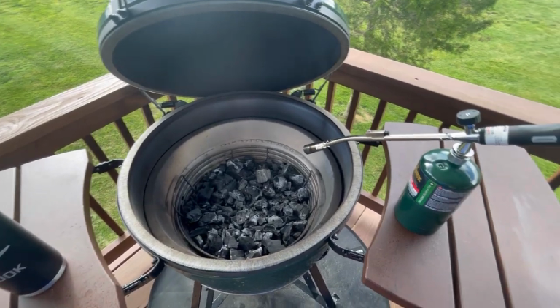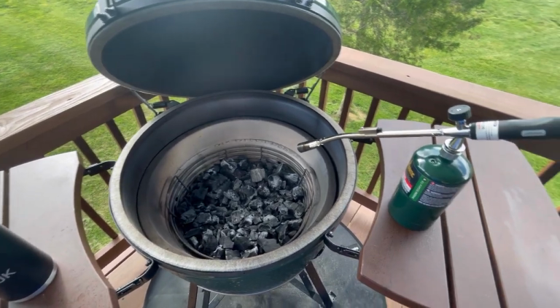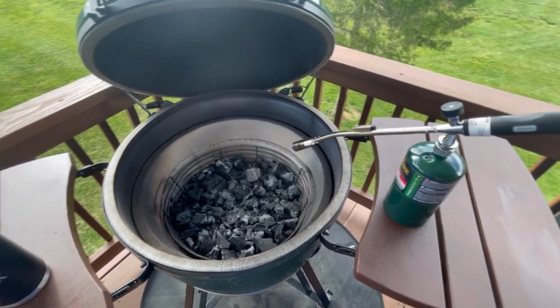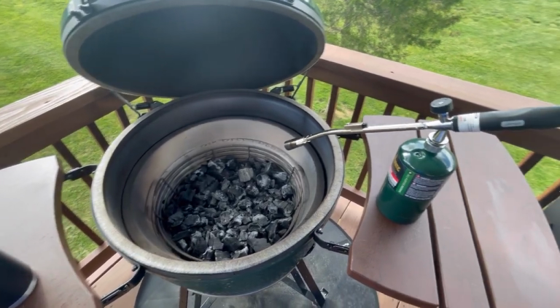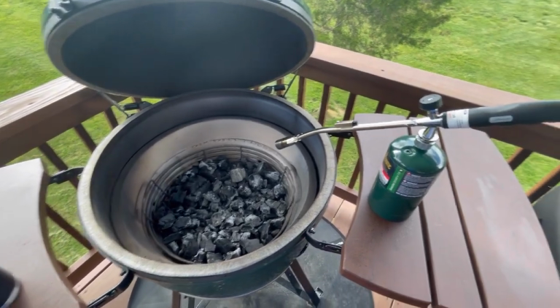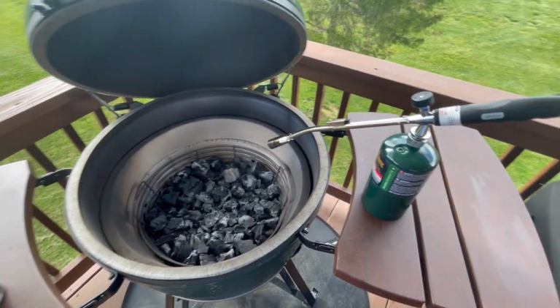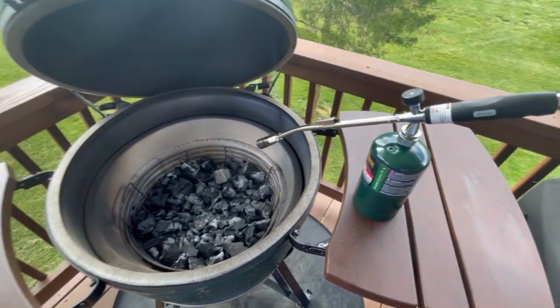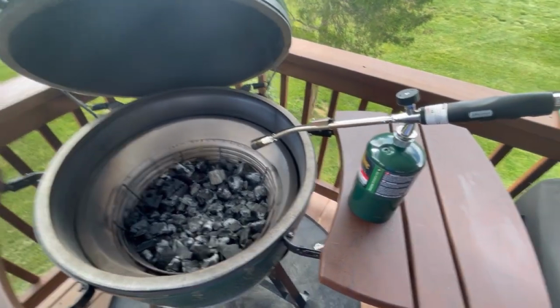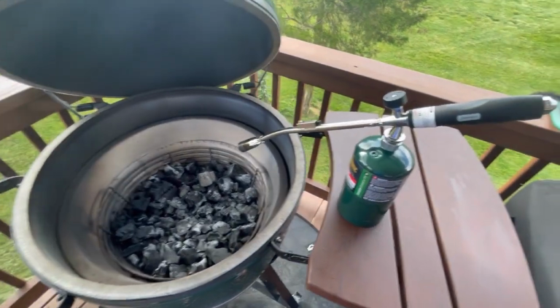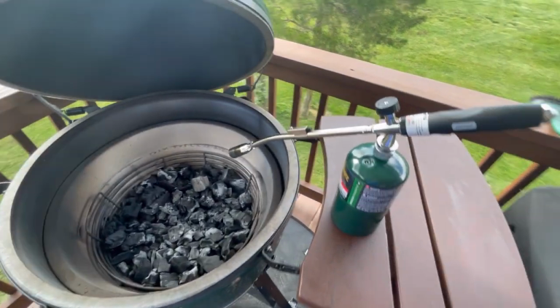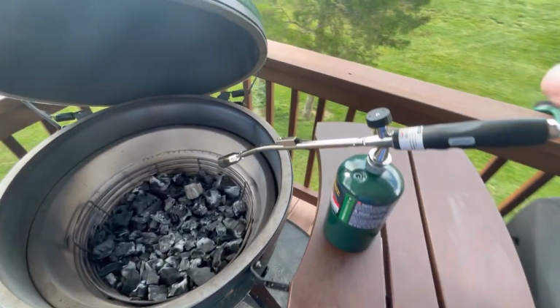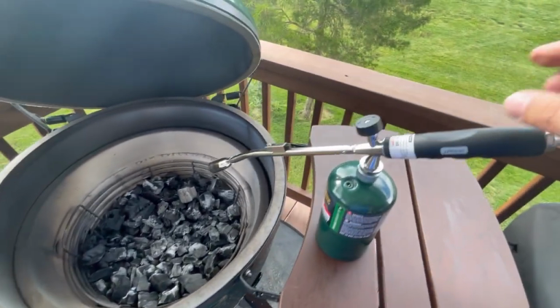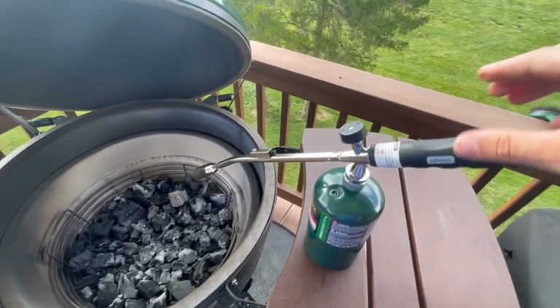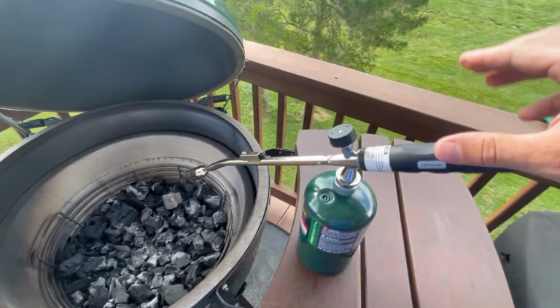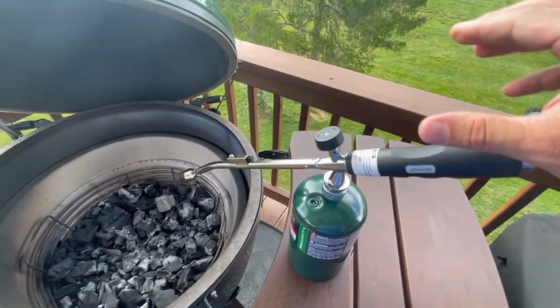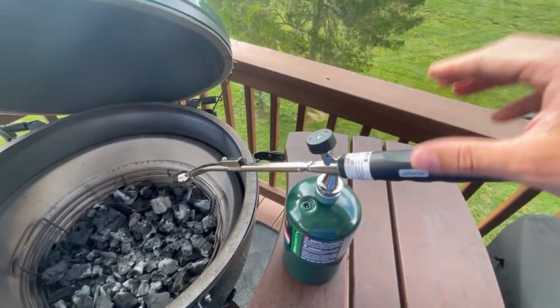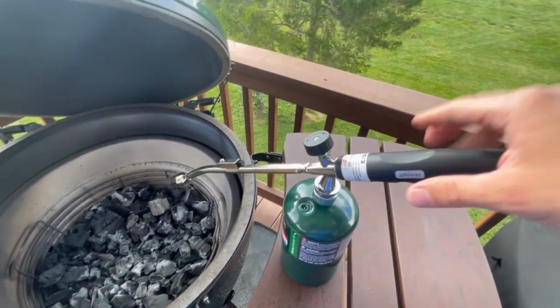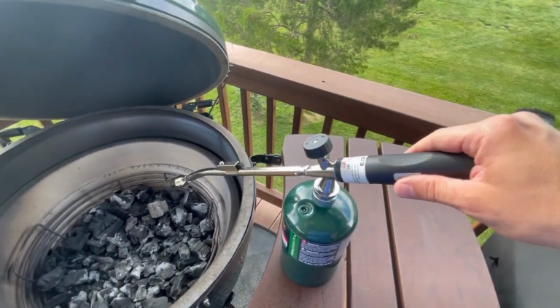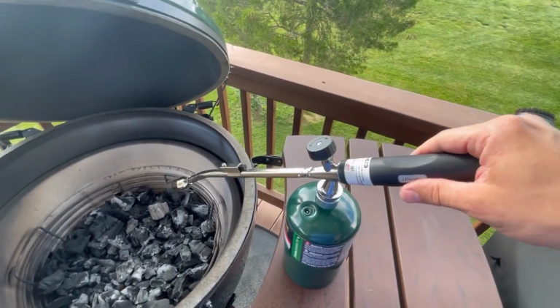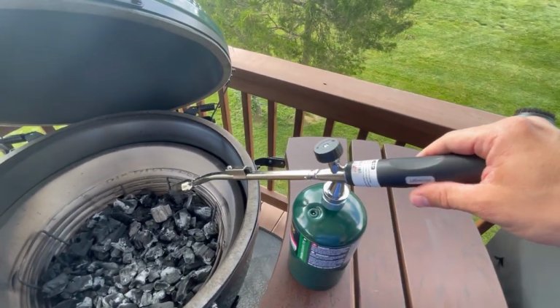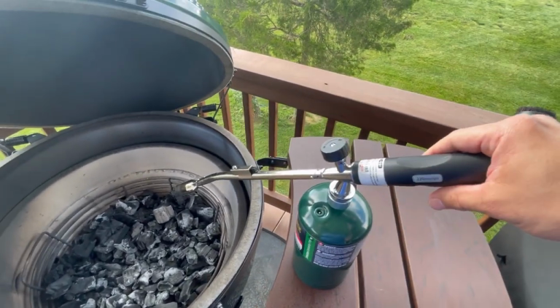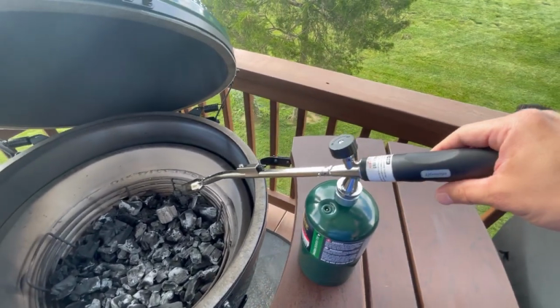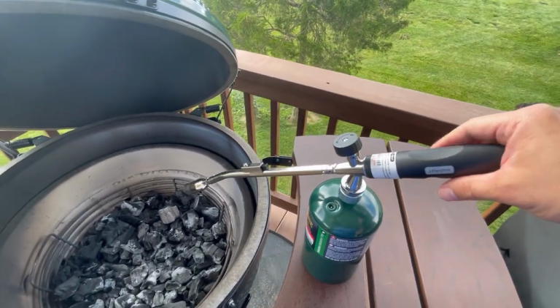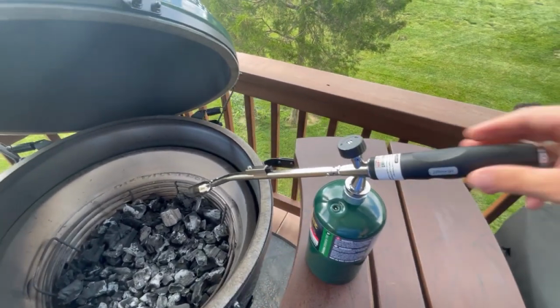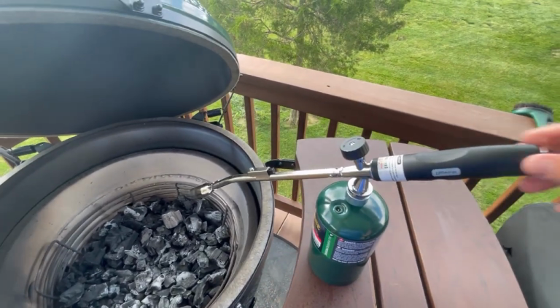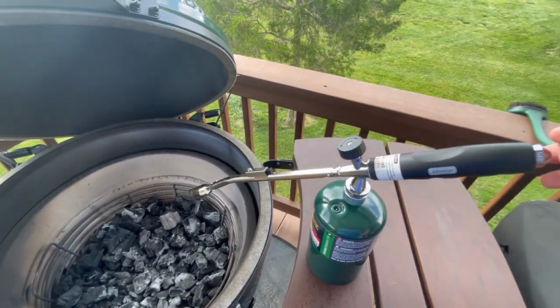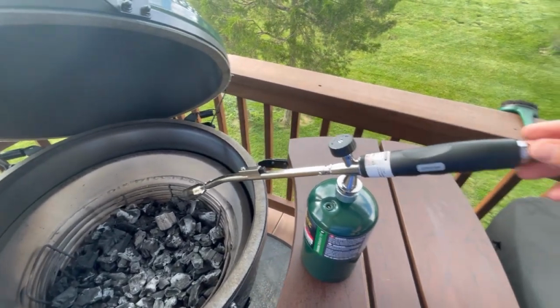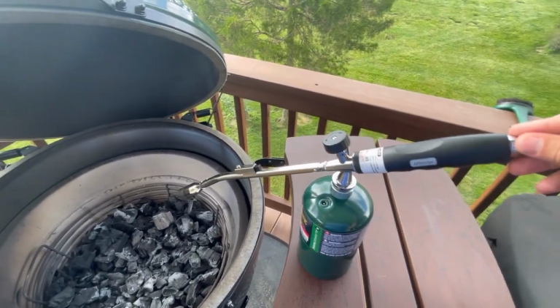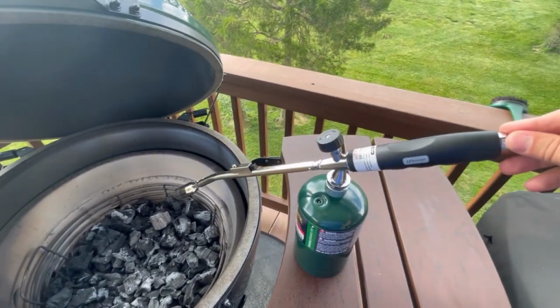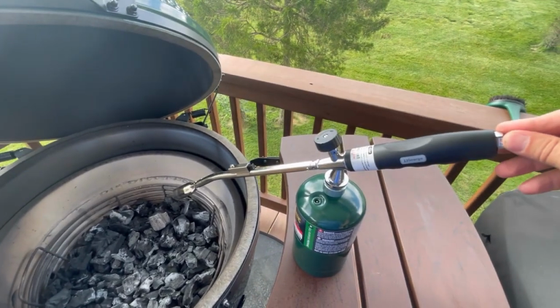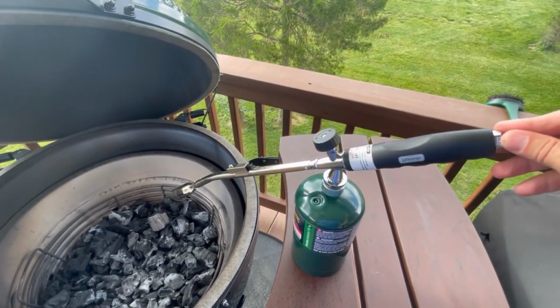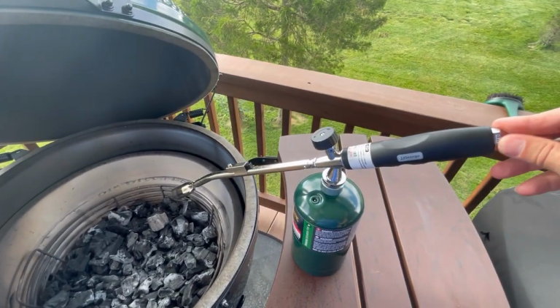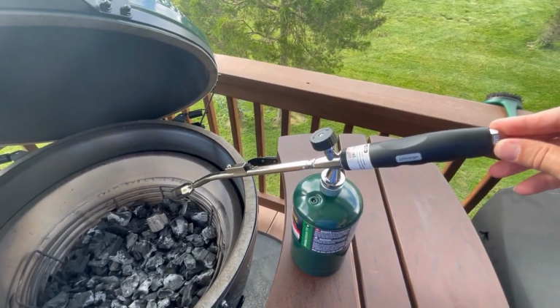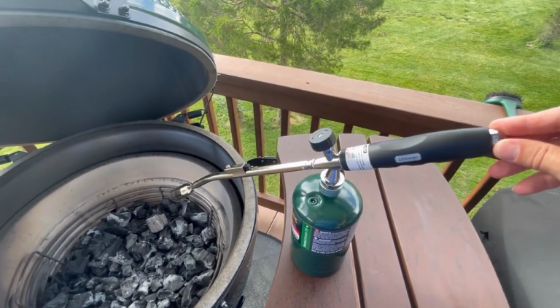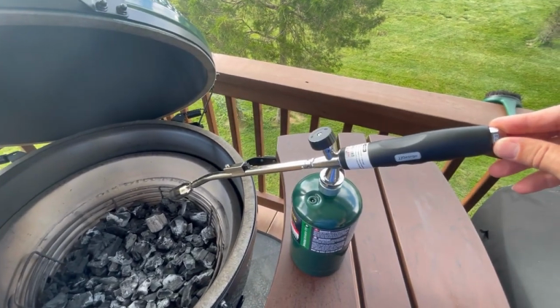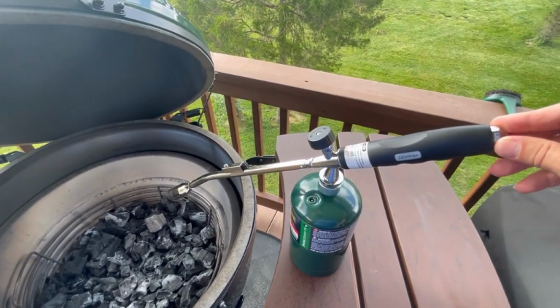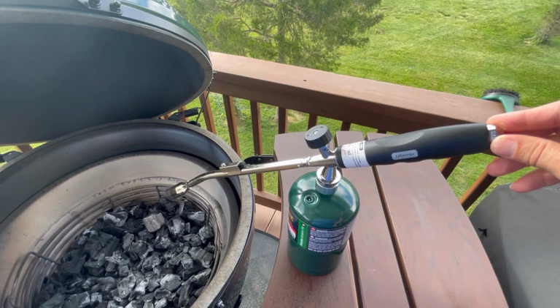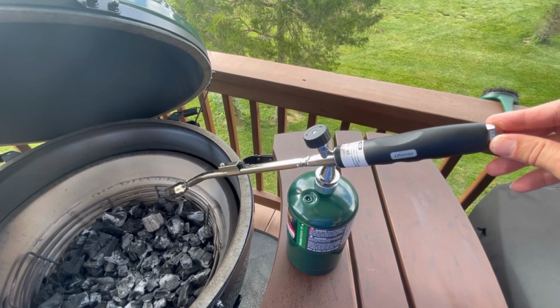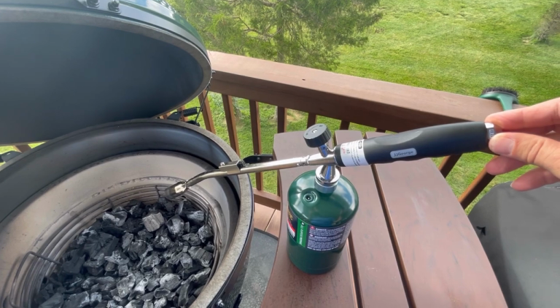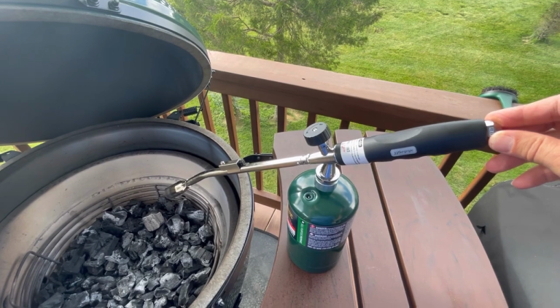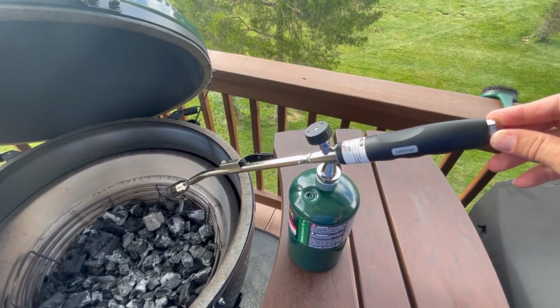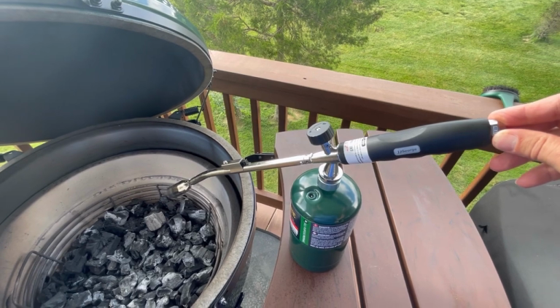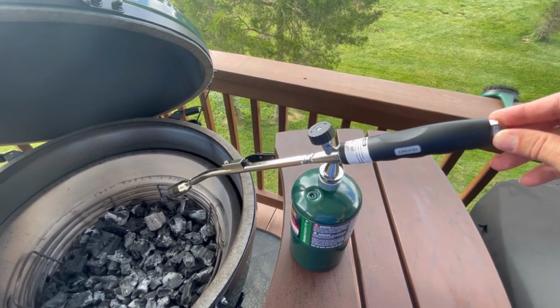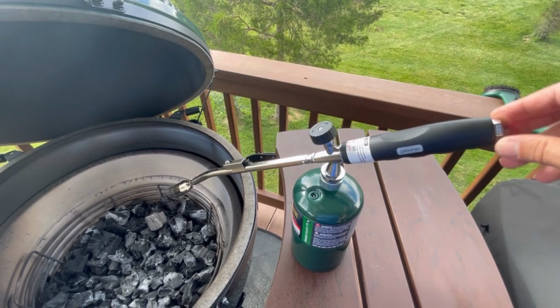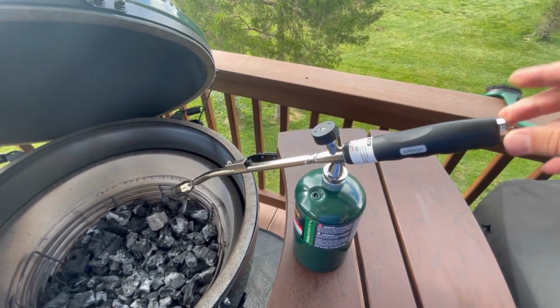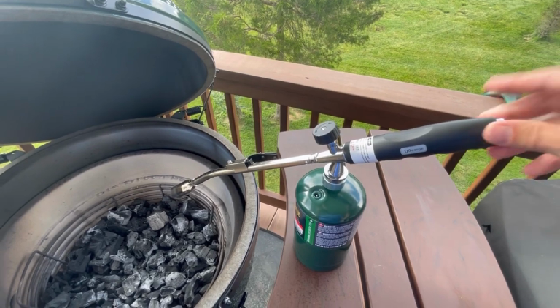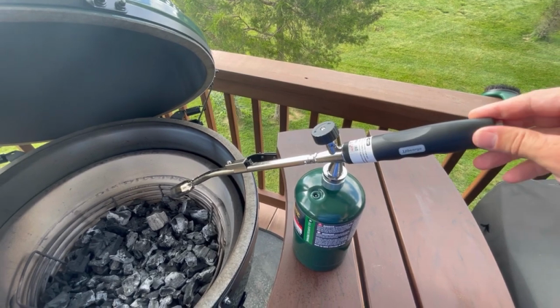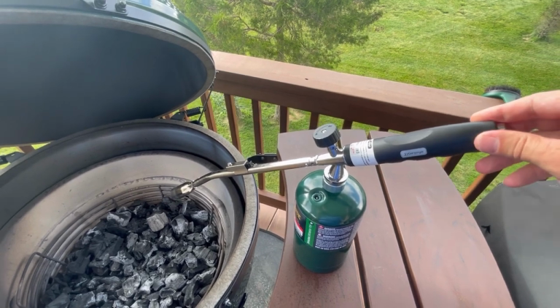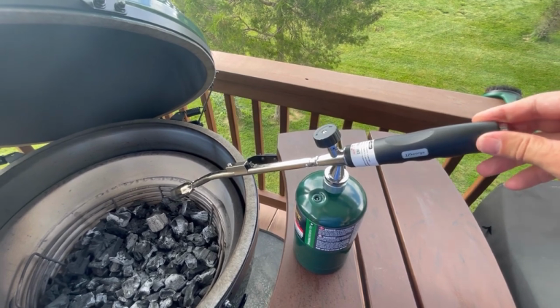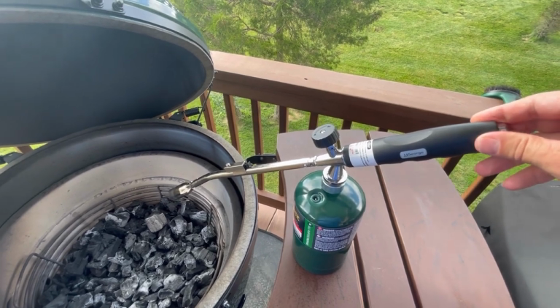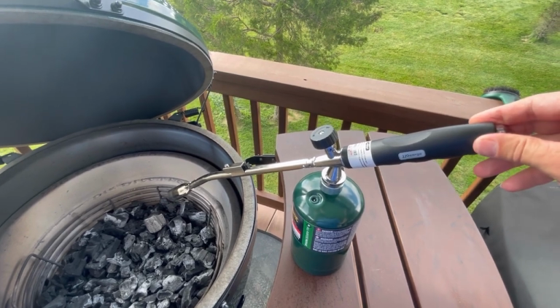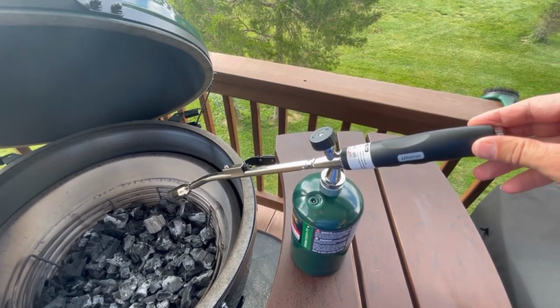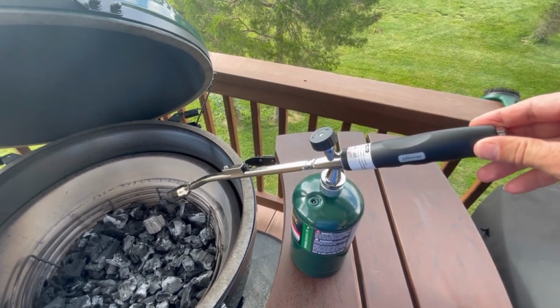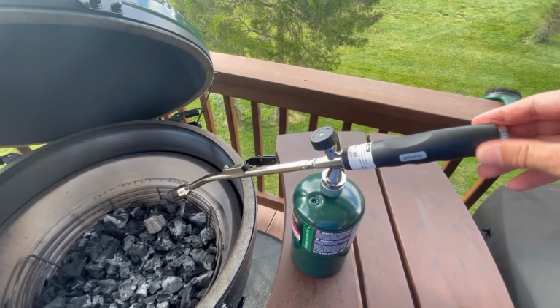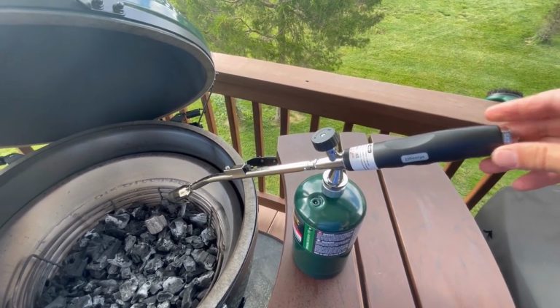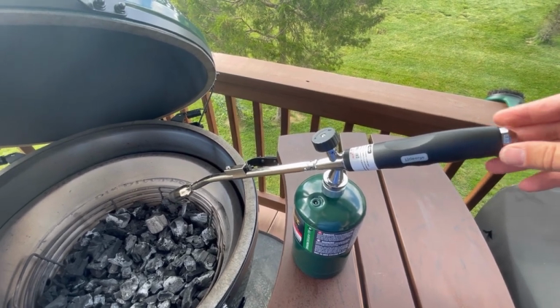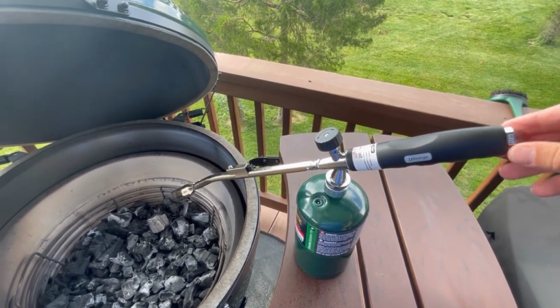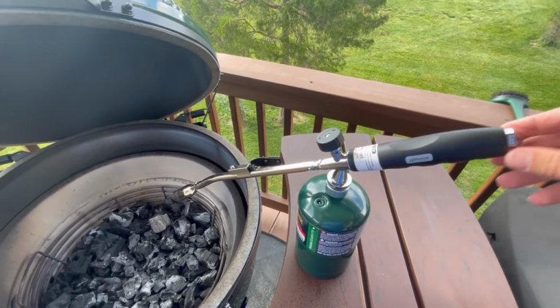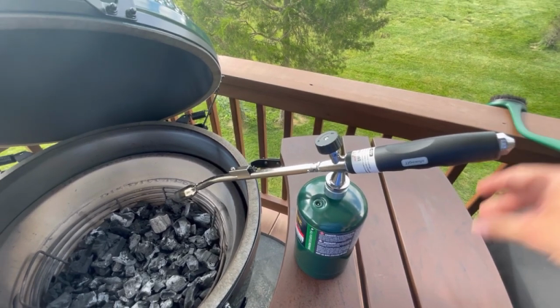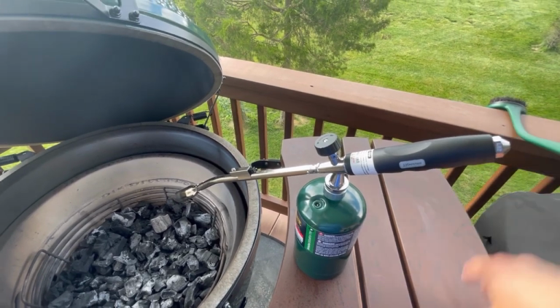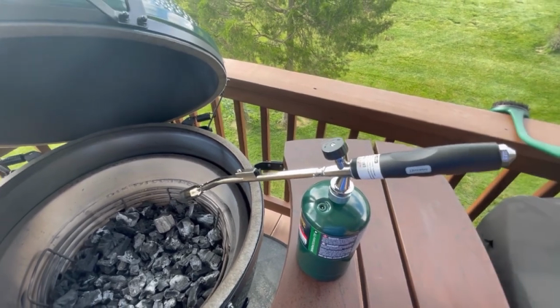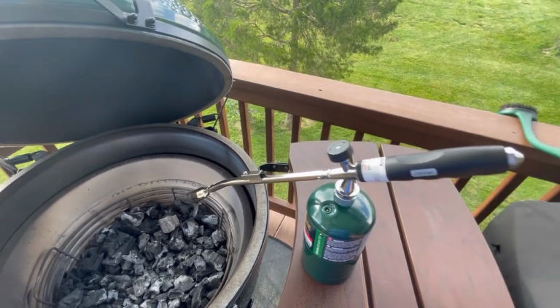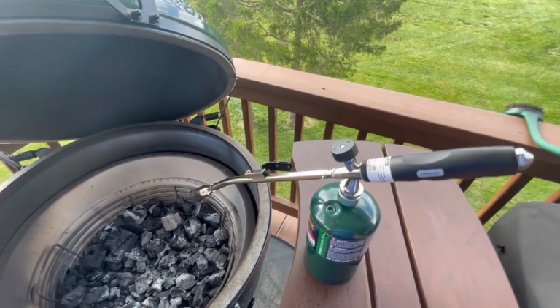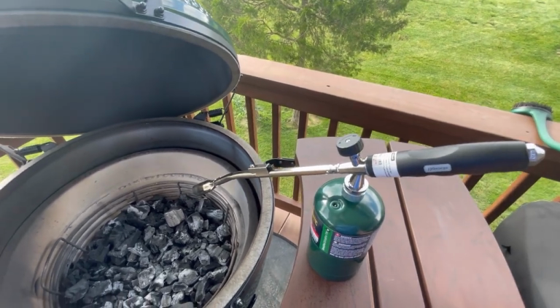Today we're going to talk about the JJ George Grill Torch. I ordered this off of Amazon a few days ago and used it last night on a pizza cook.